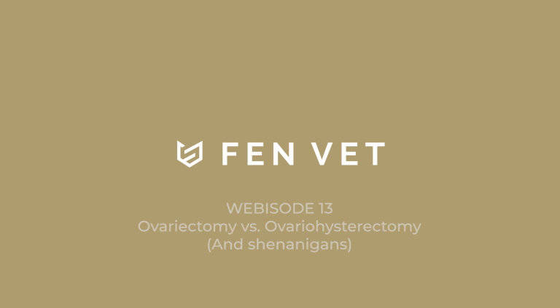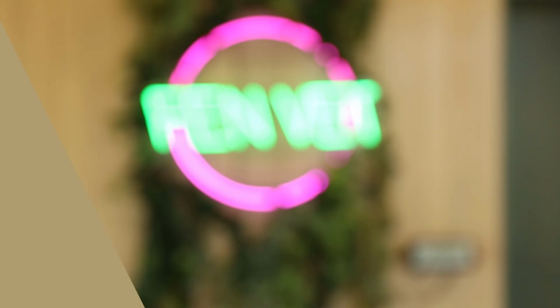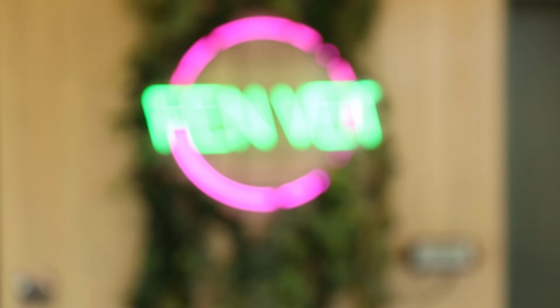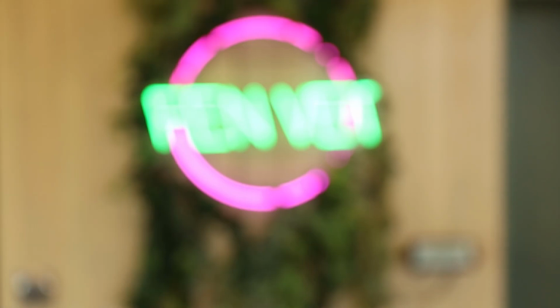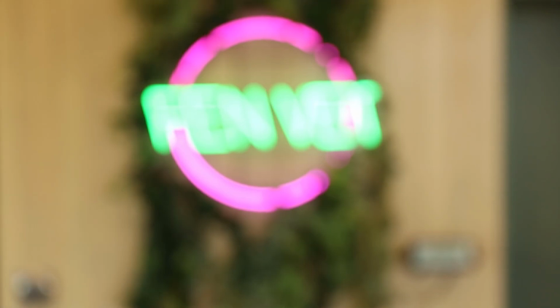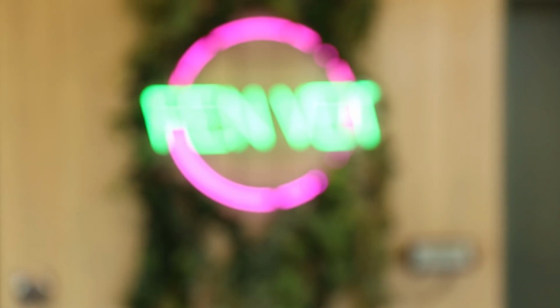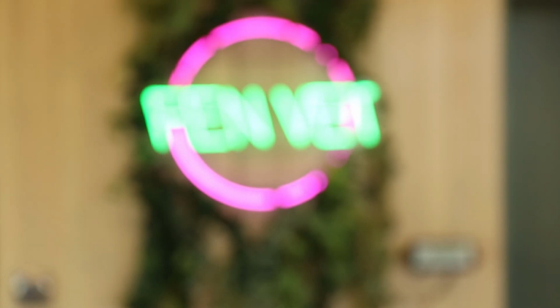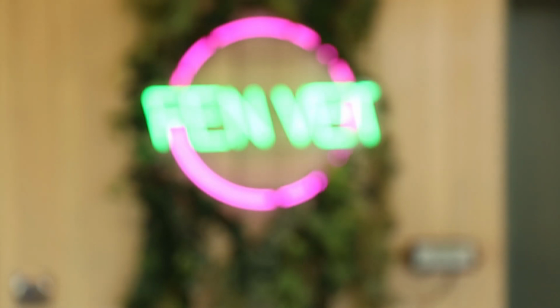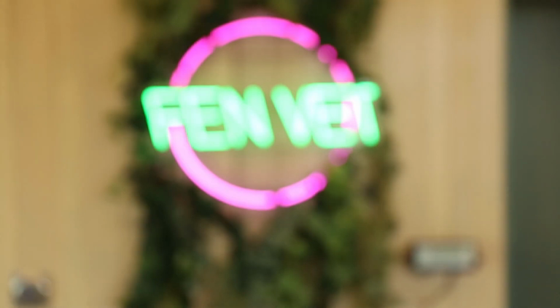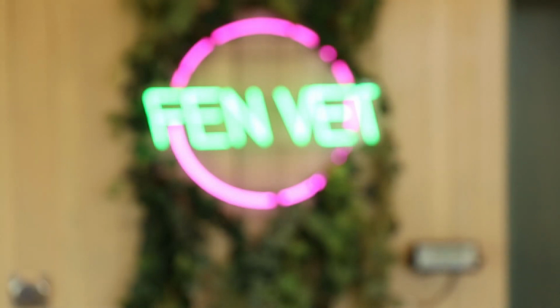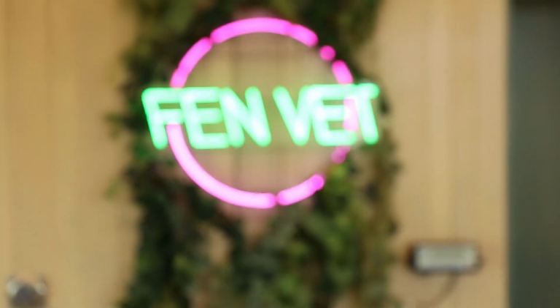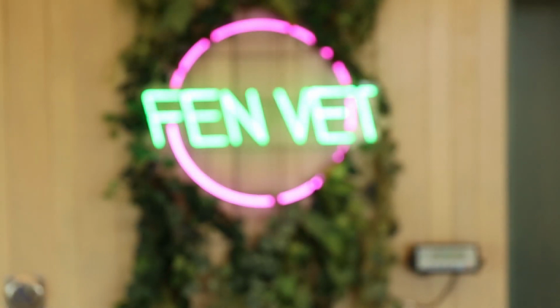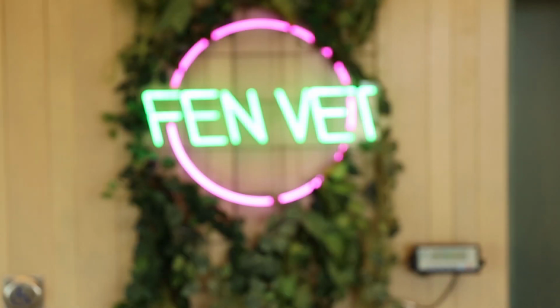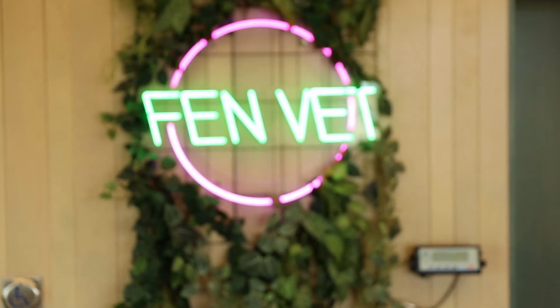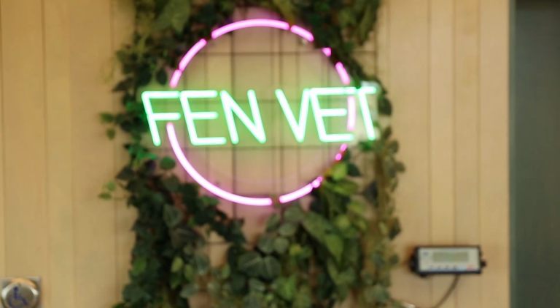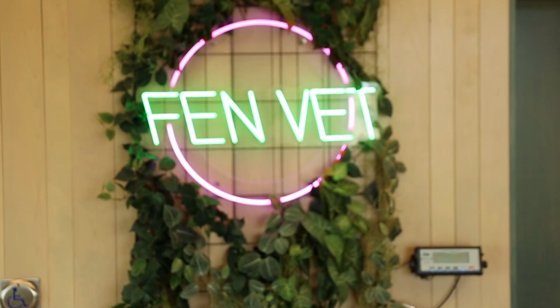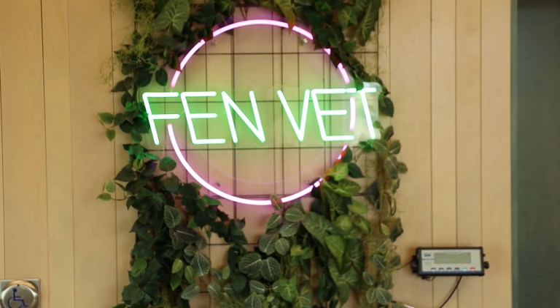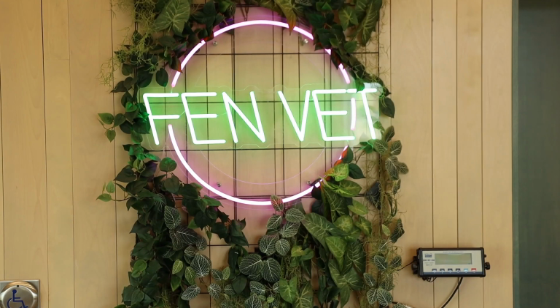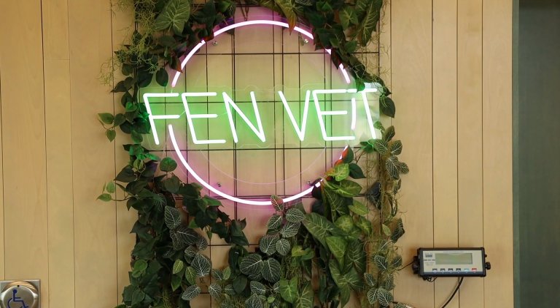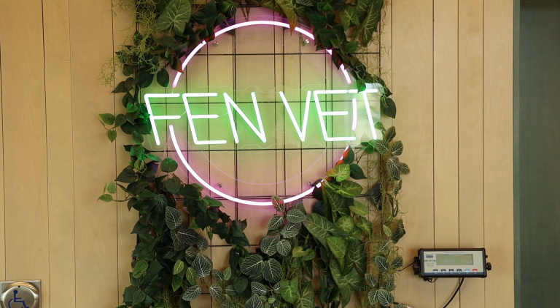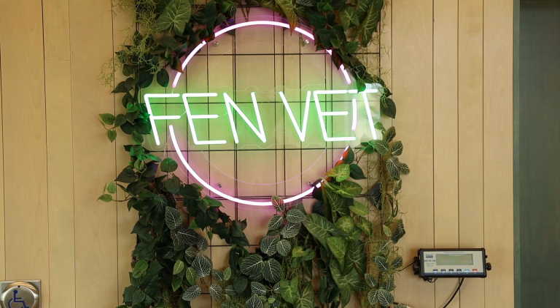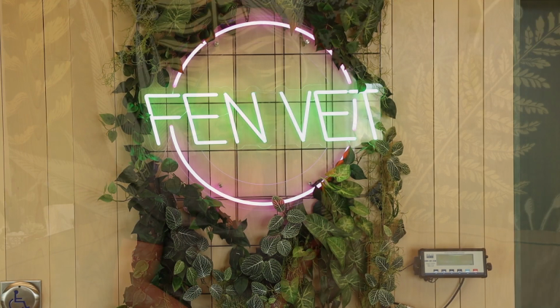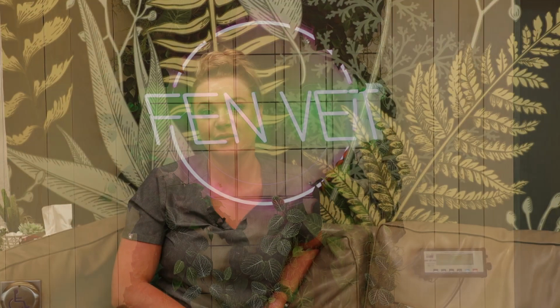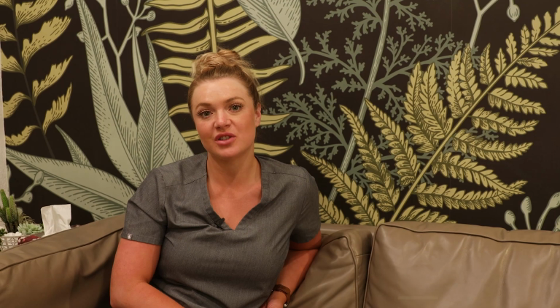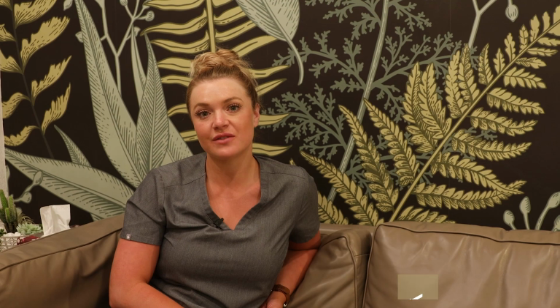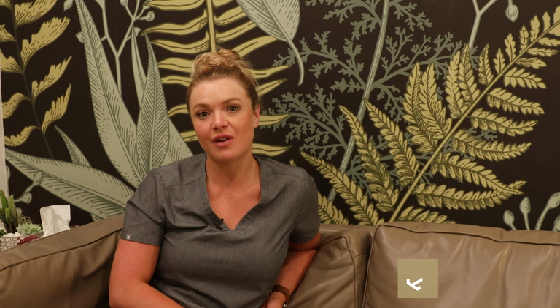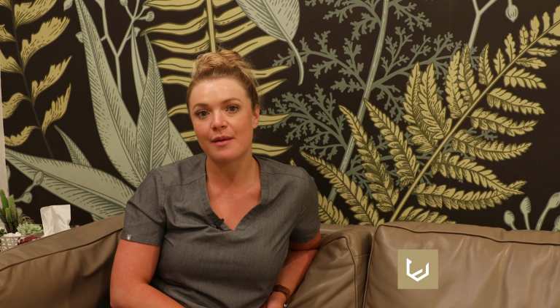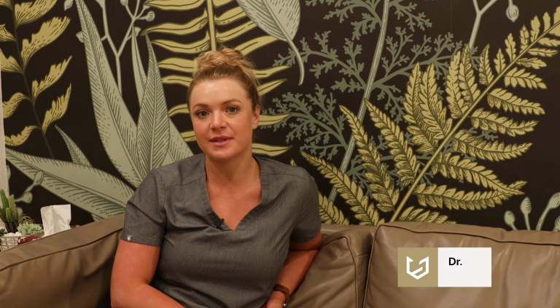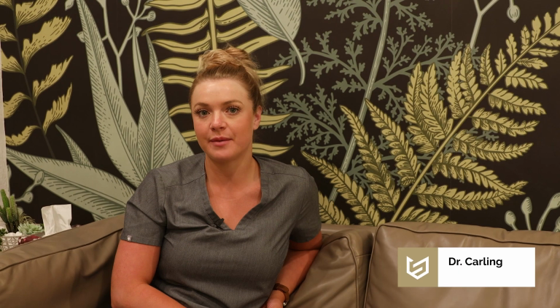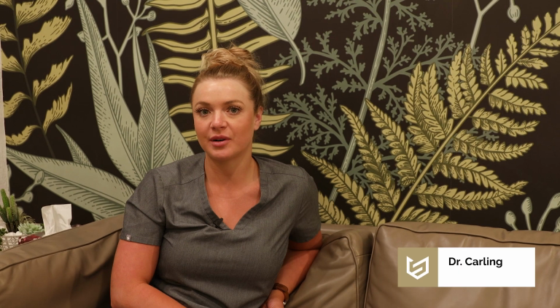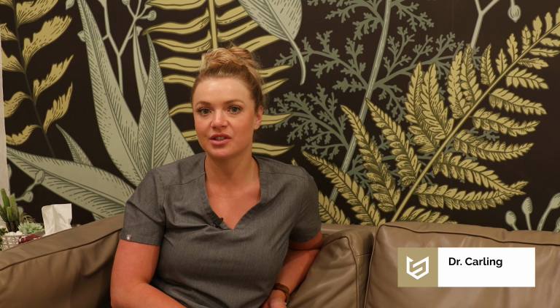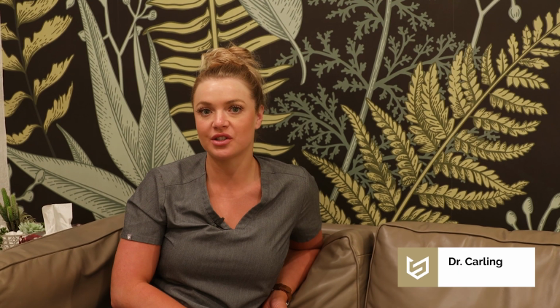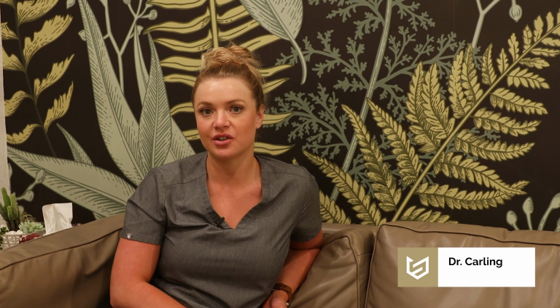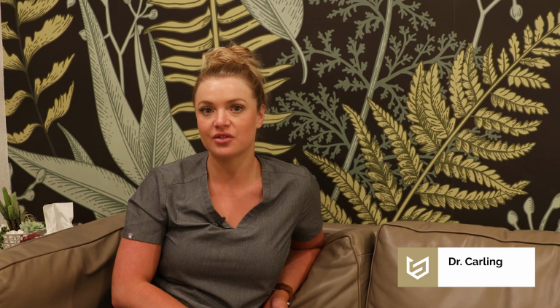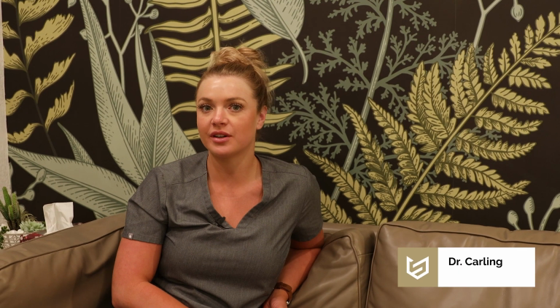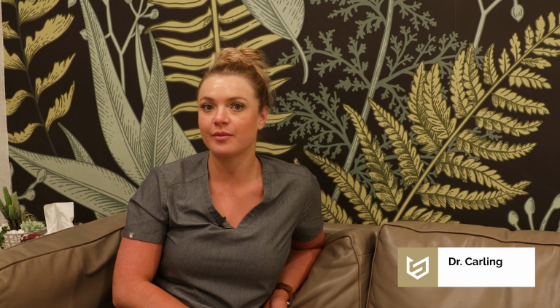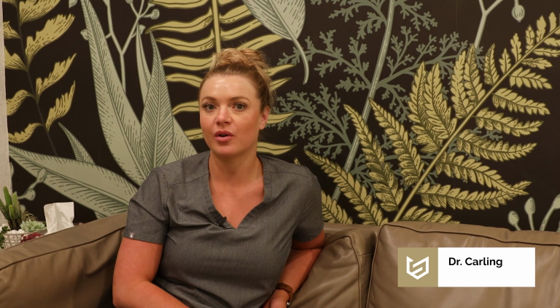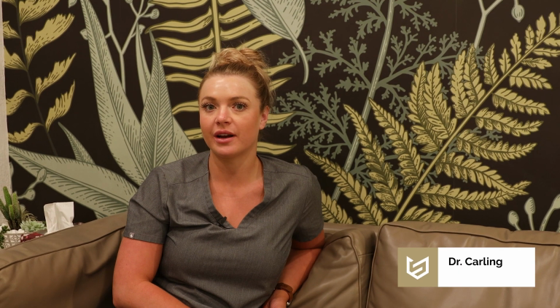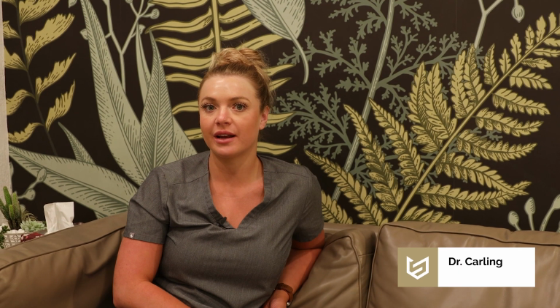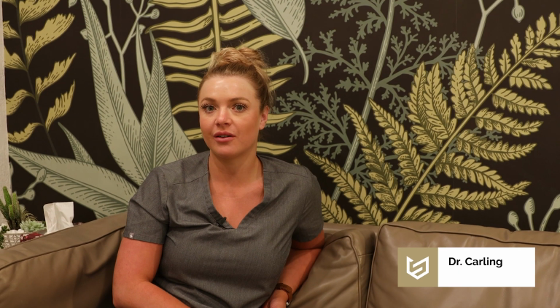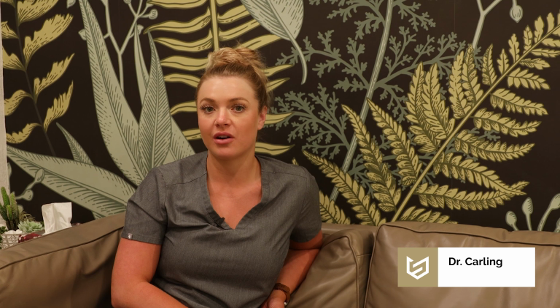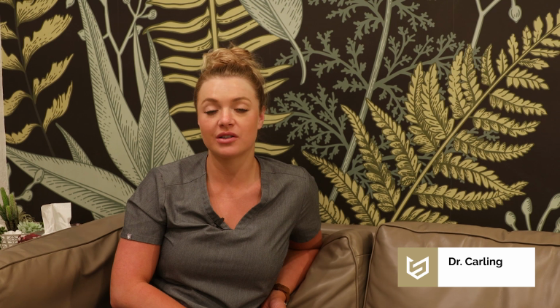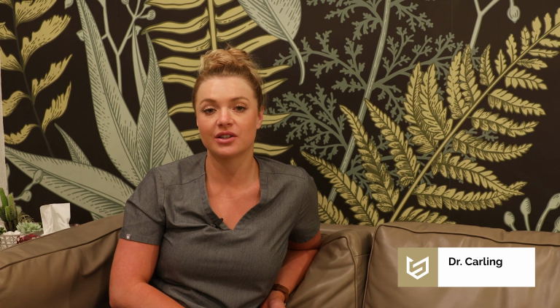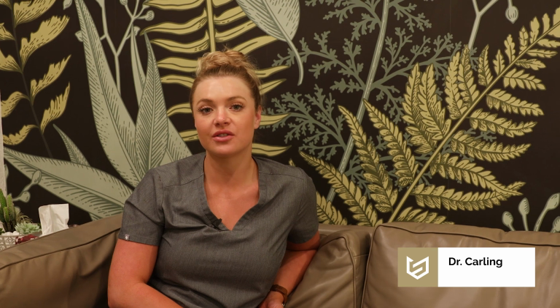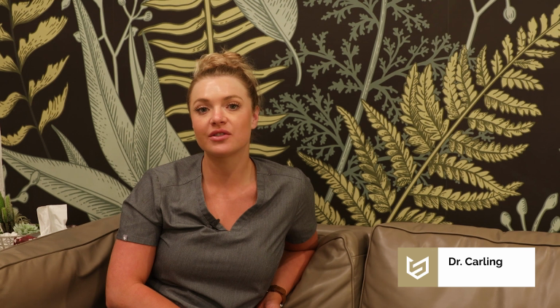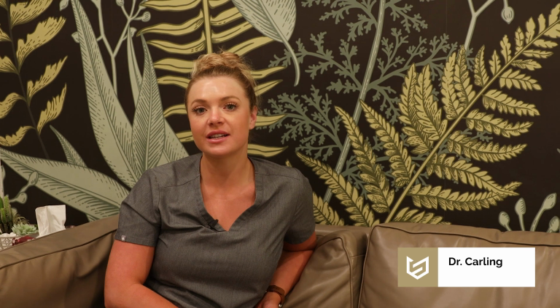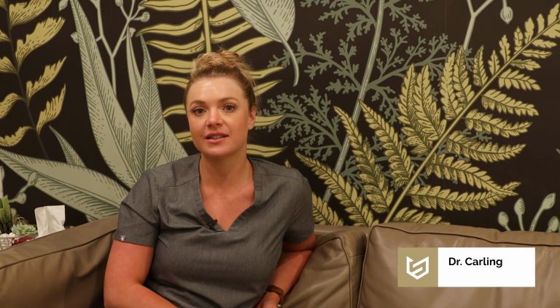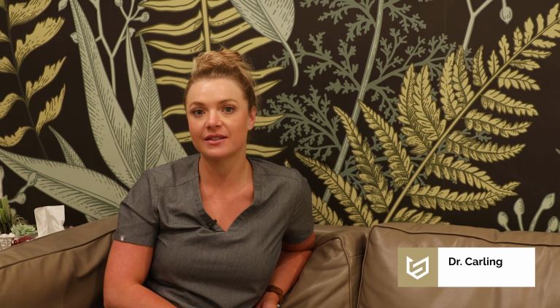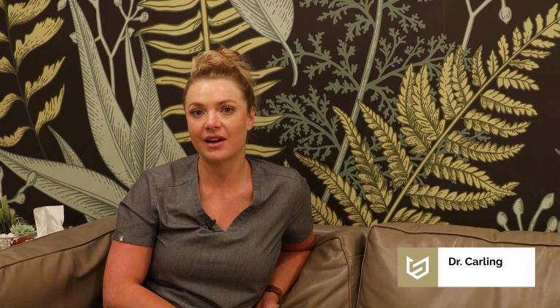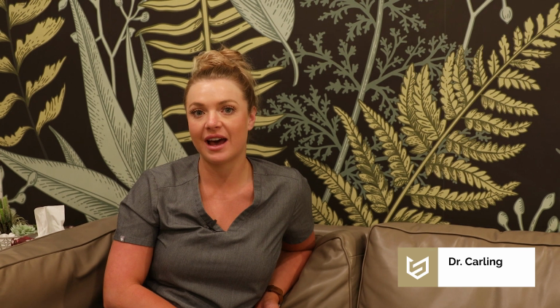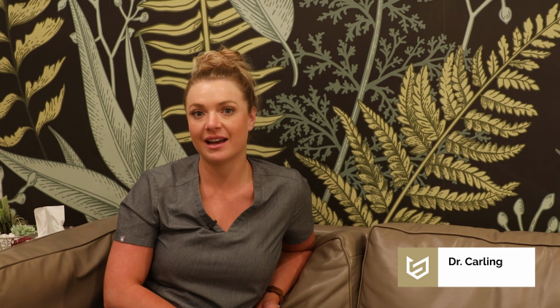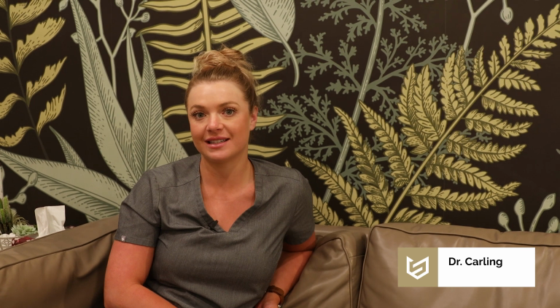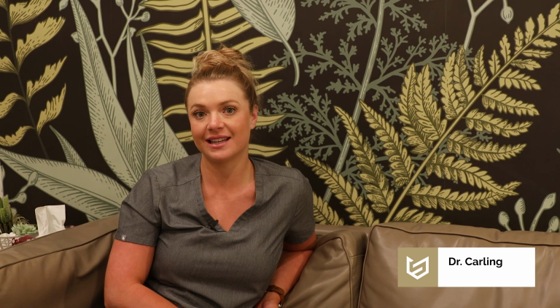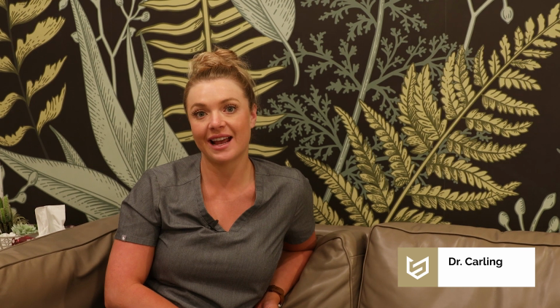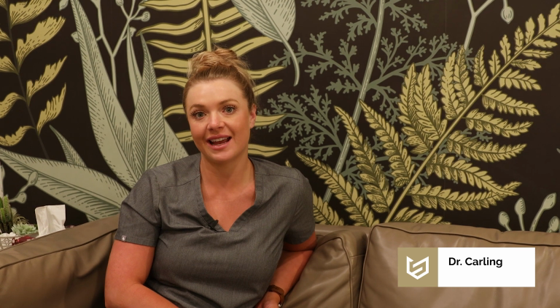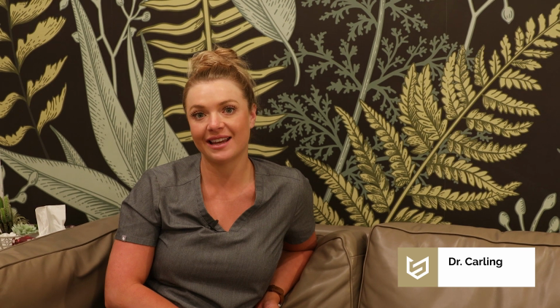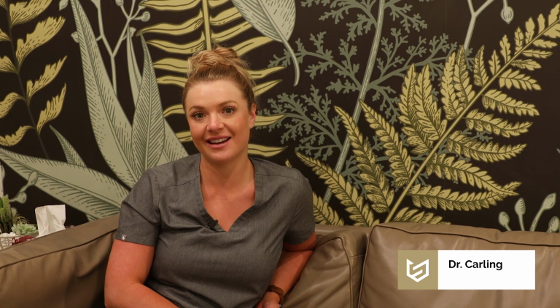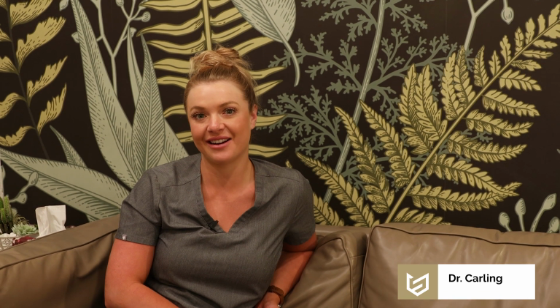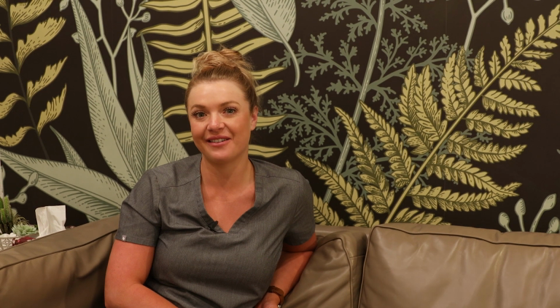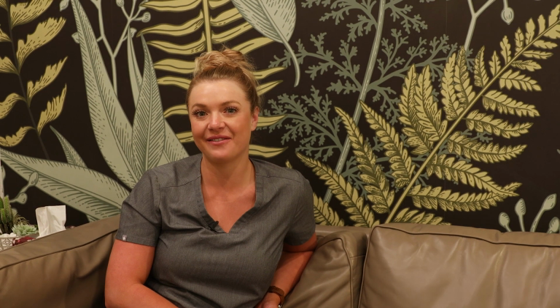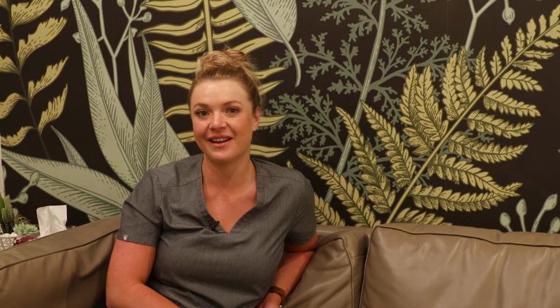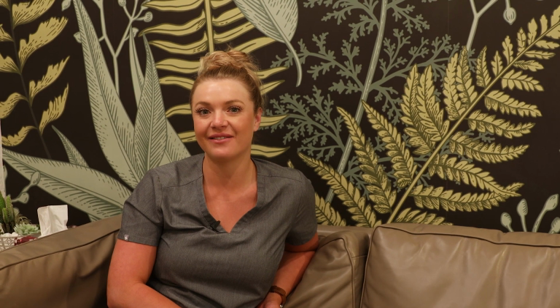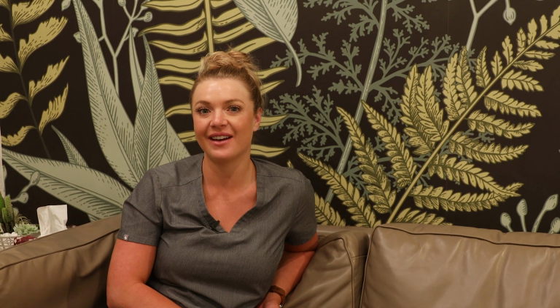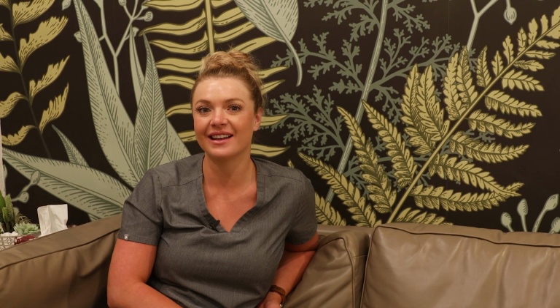Today is Thursday, August 5th. We've just wrapped up our surgery morning here at Venvet.